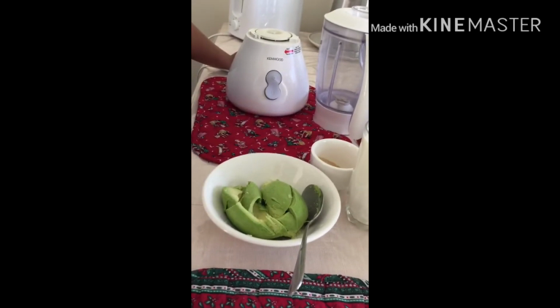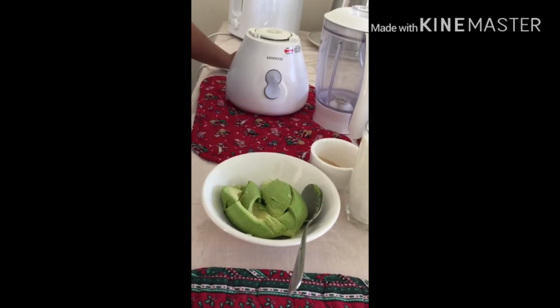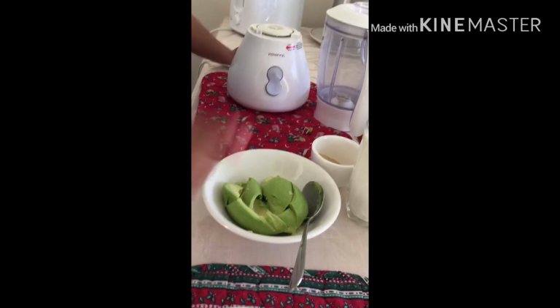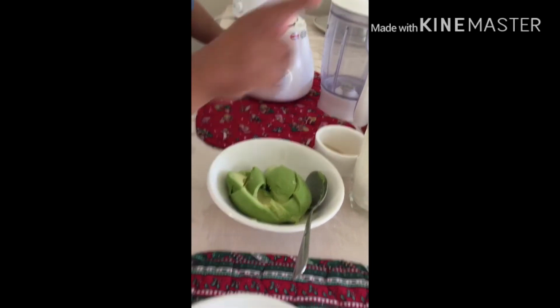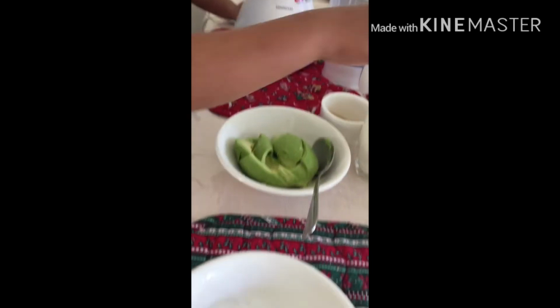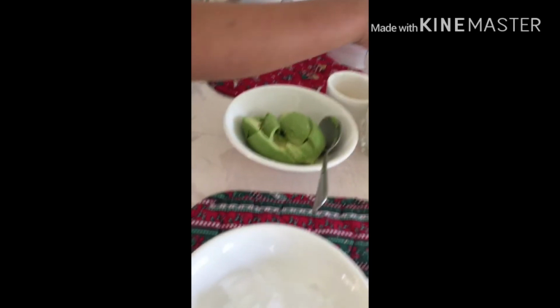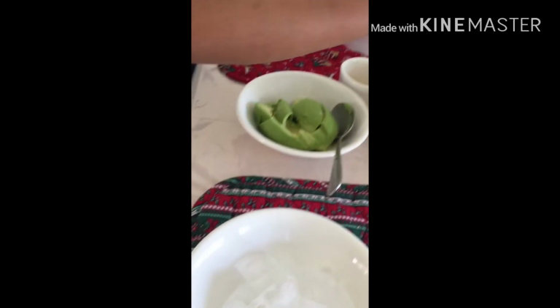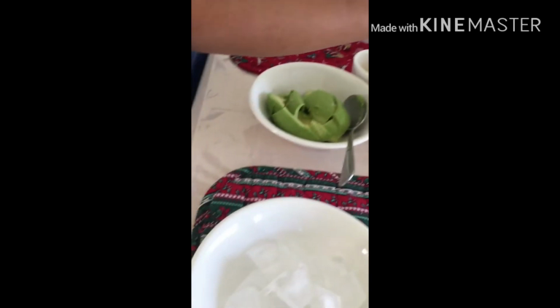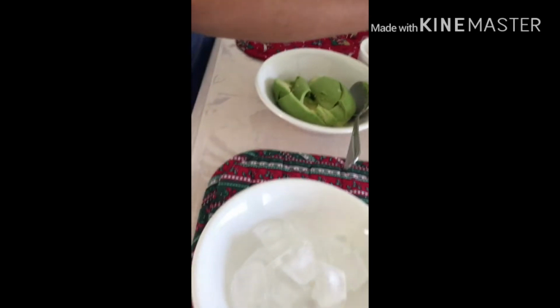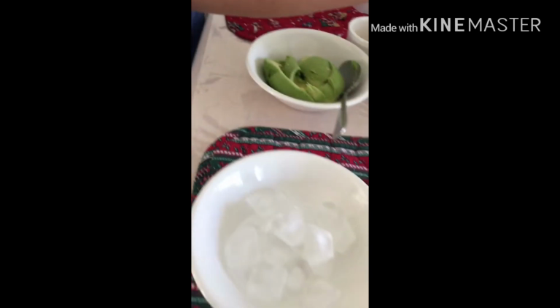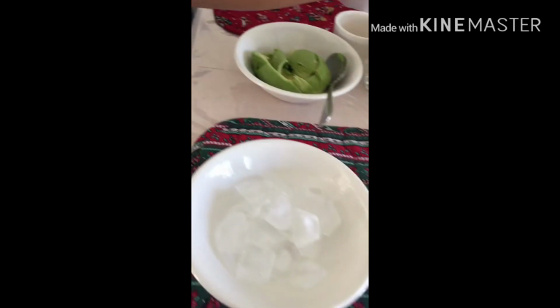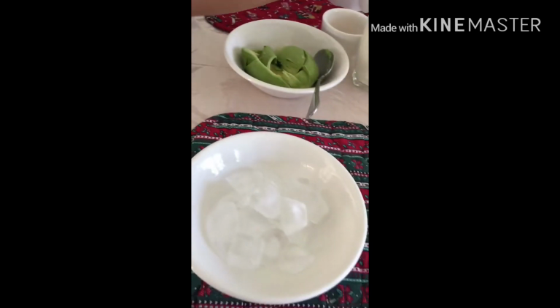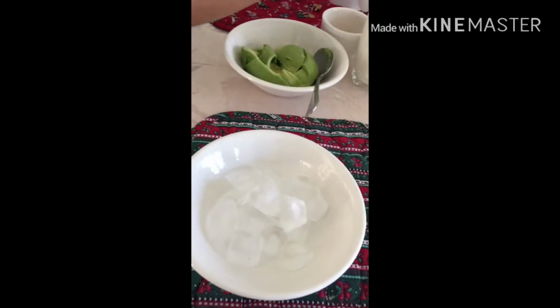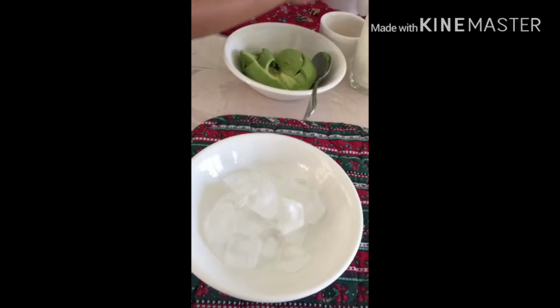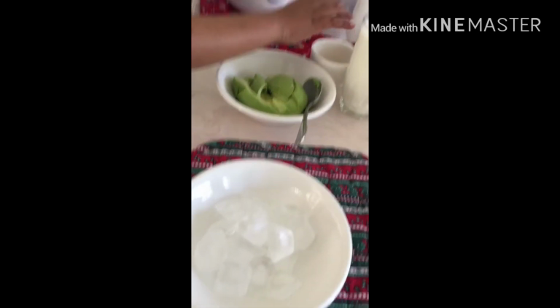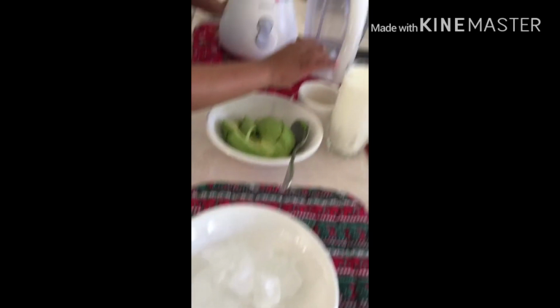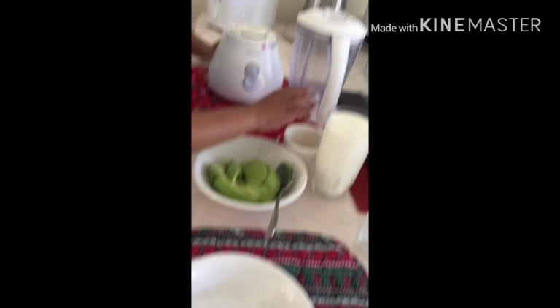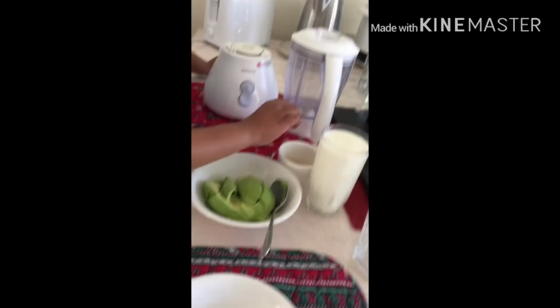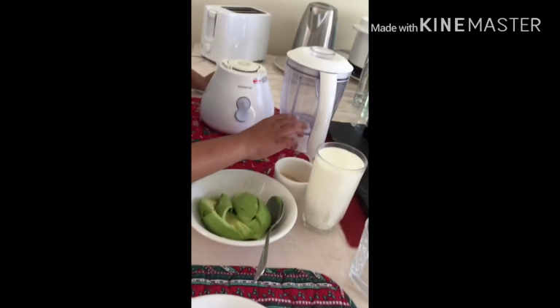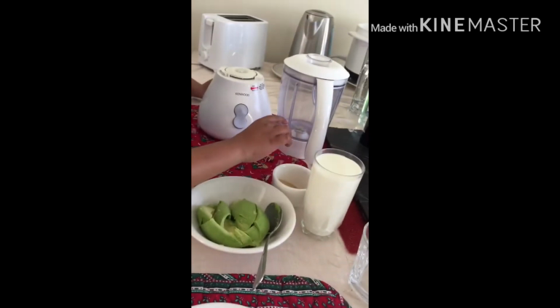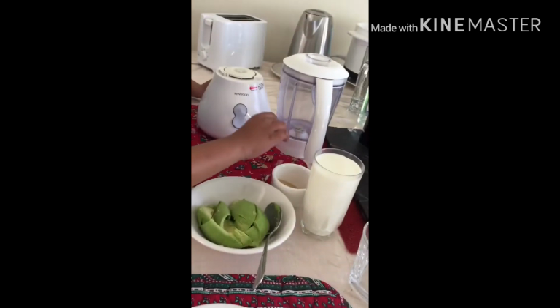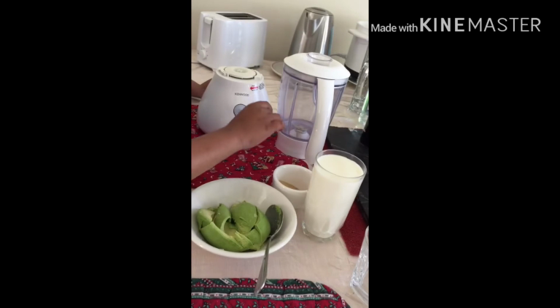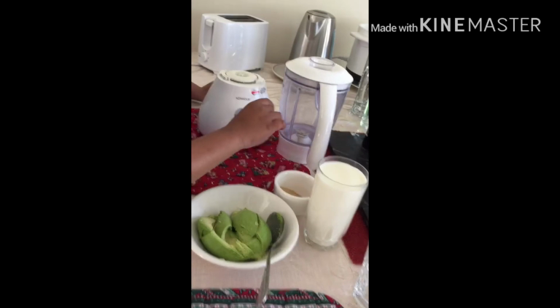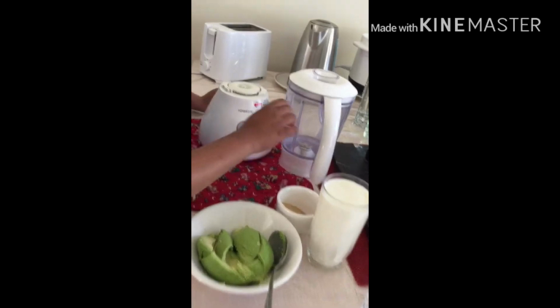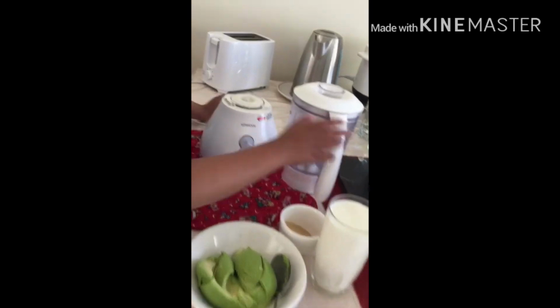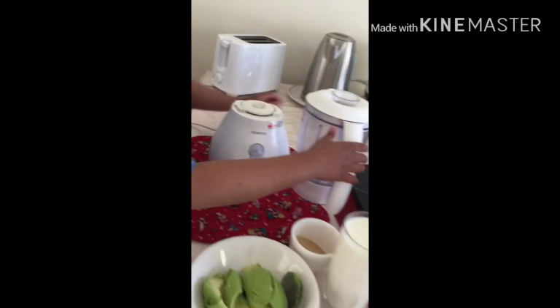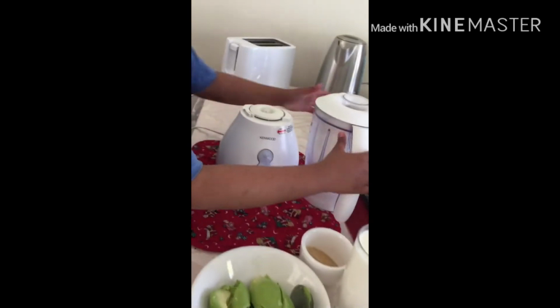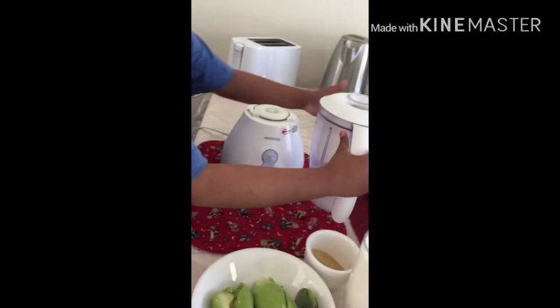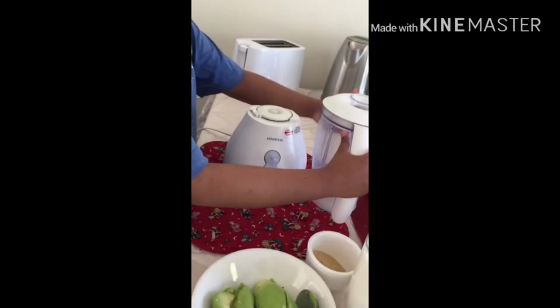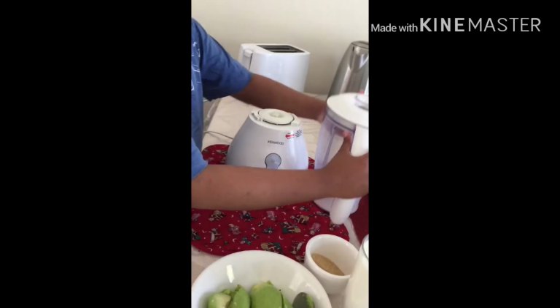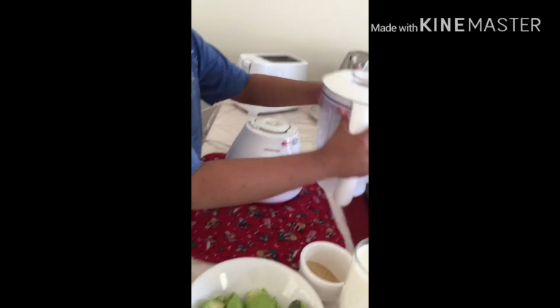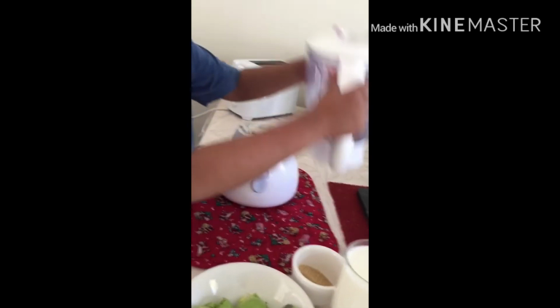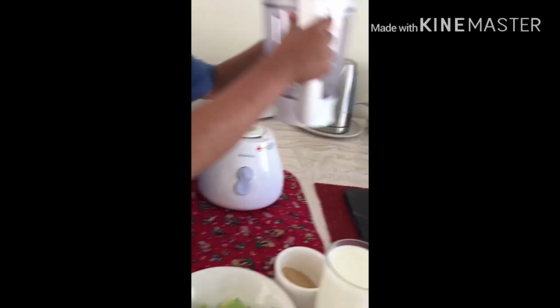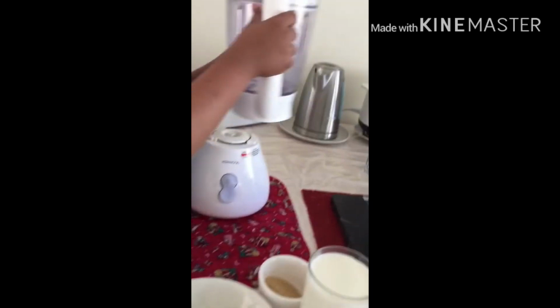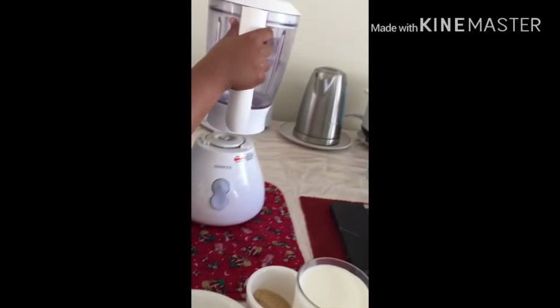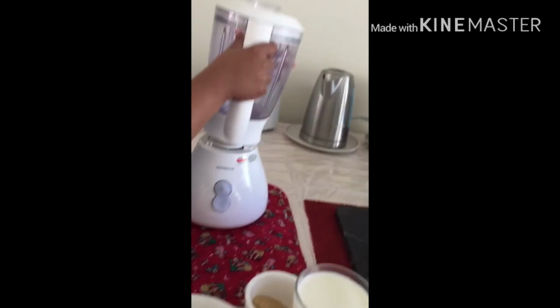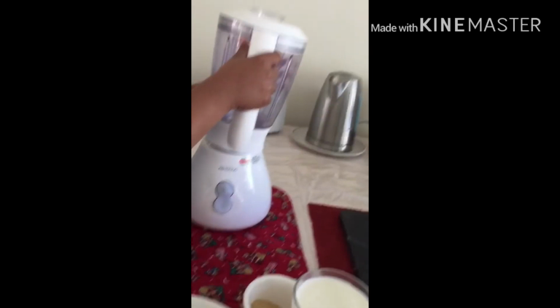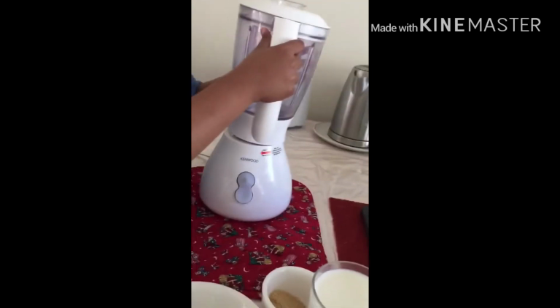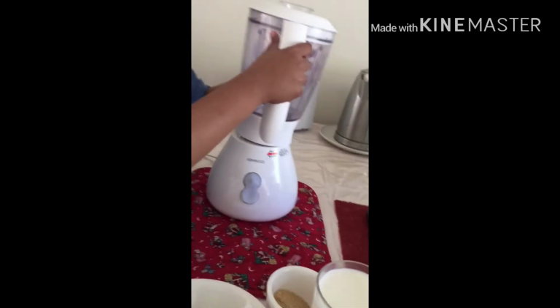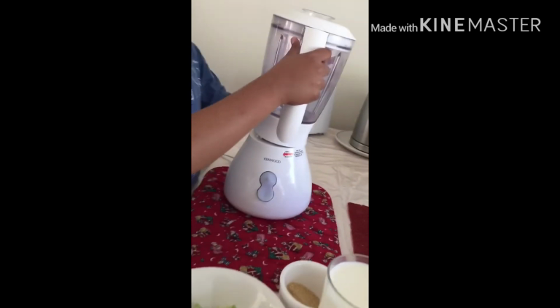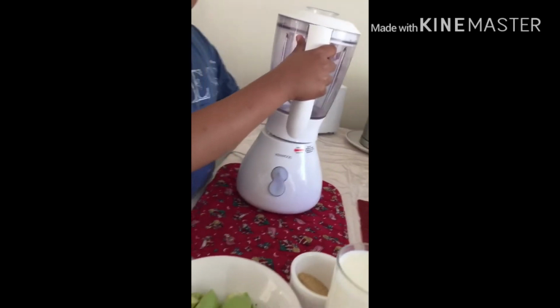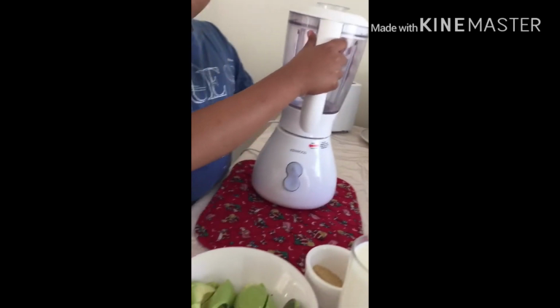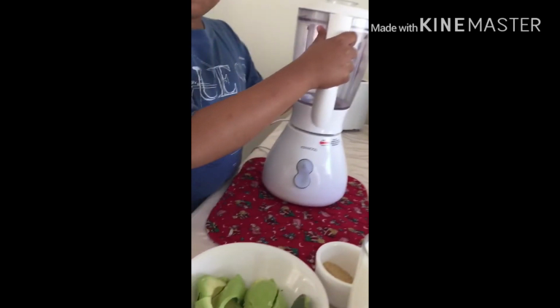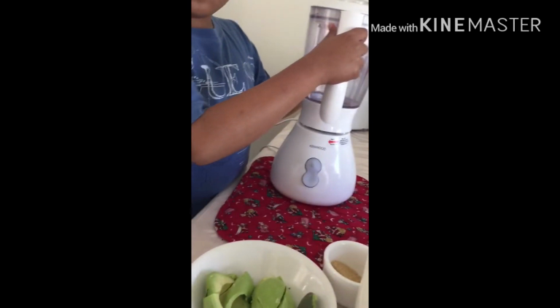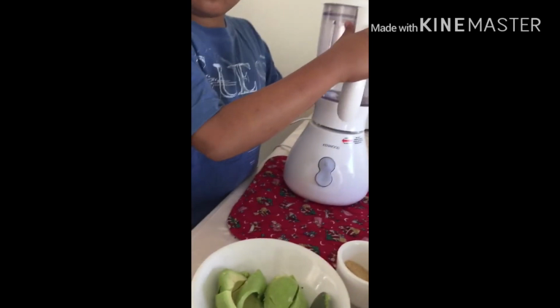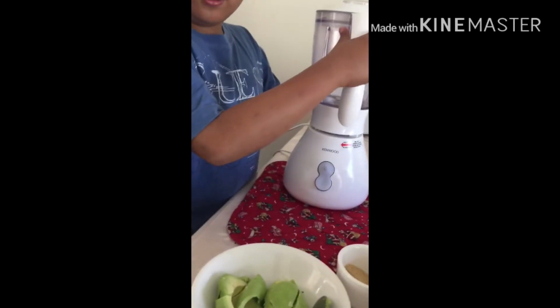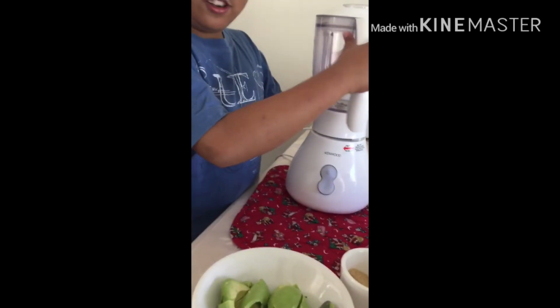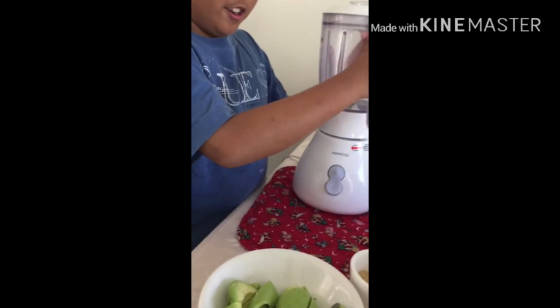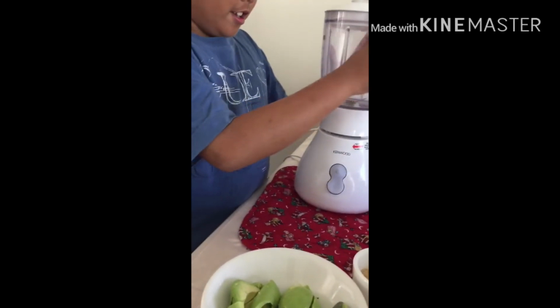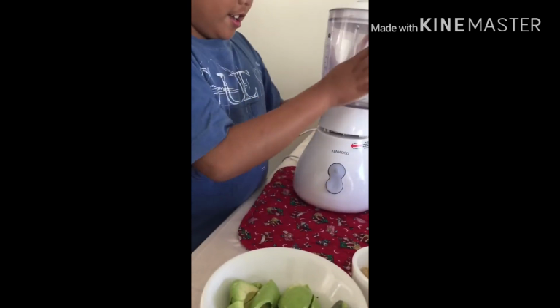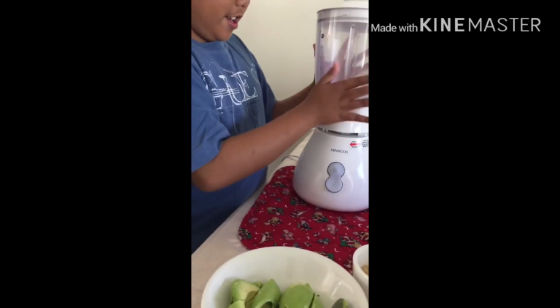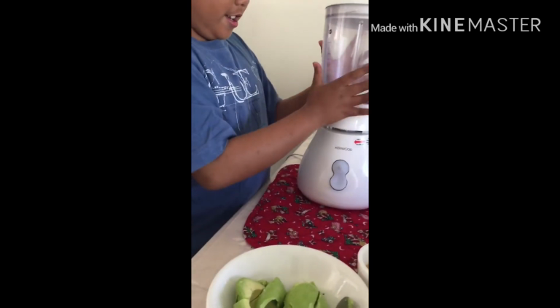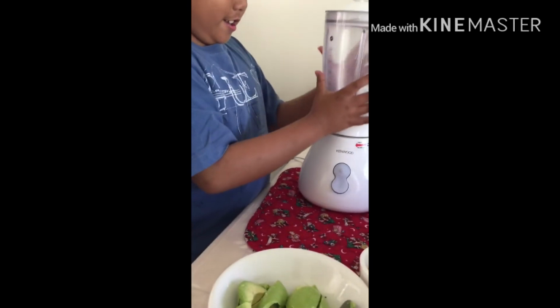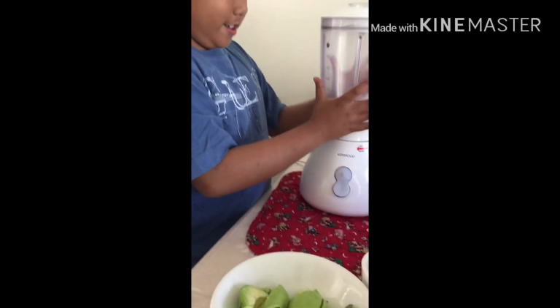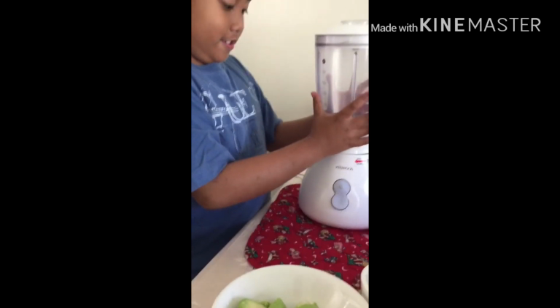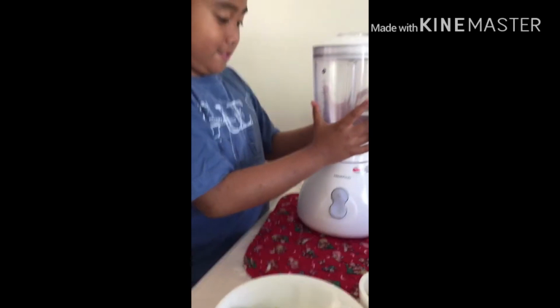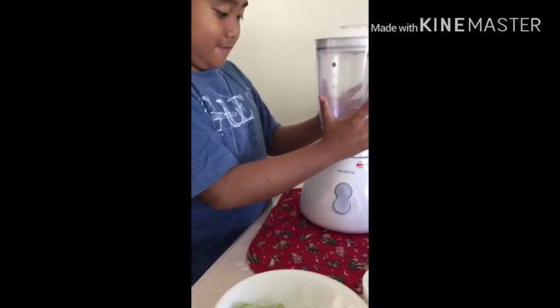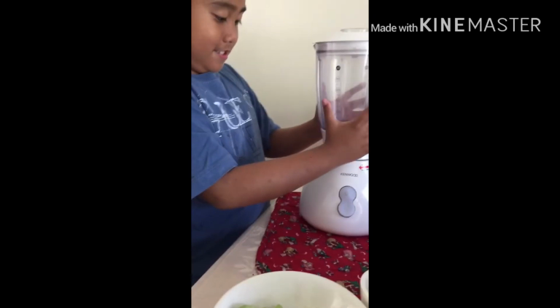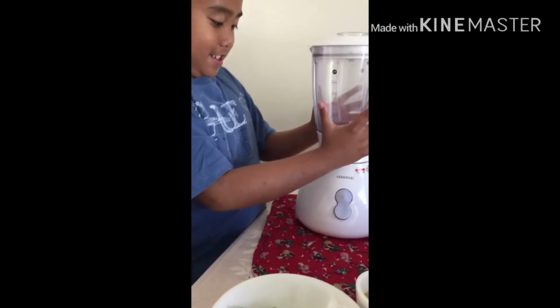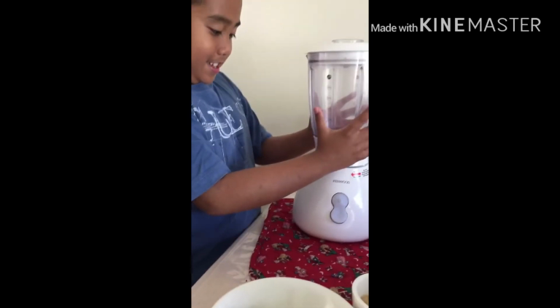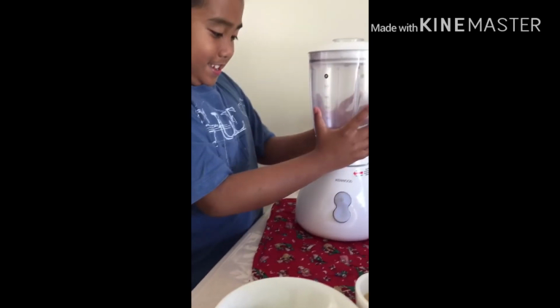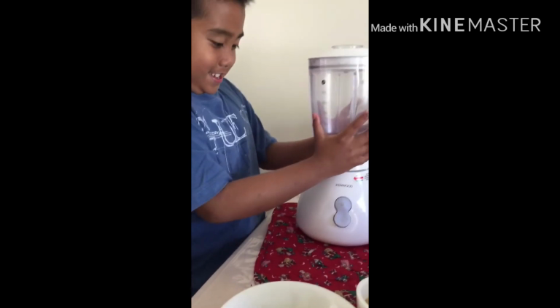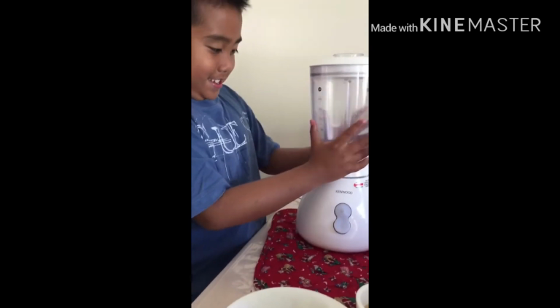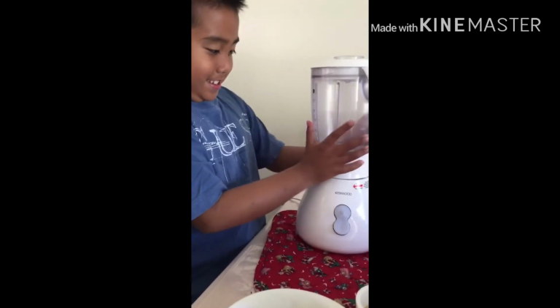ice, milk, and sugar — two cups of sugar. I hope you like it!